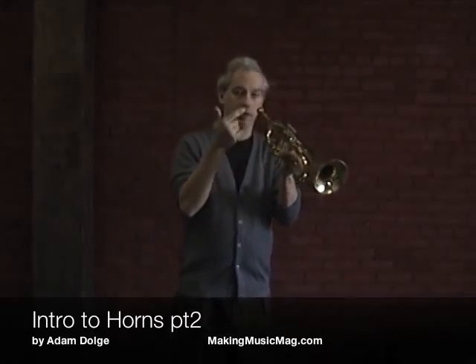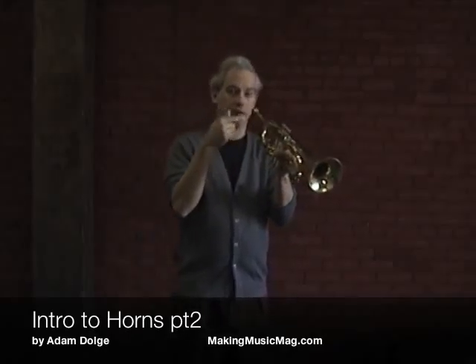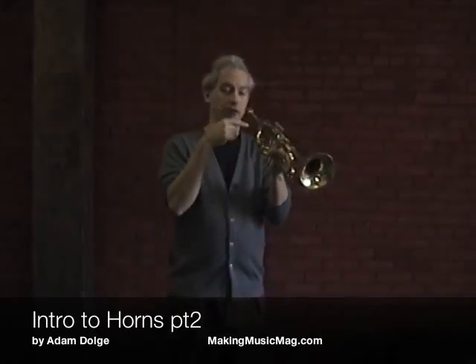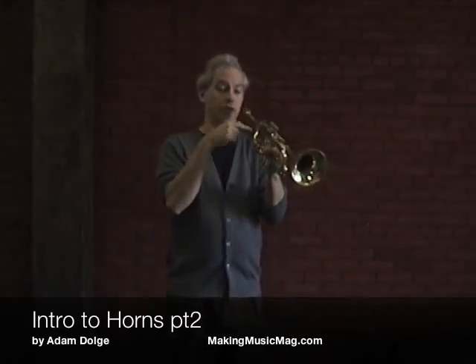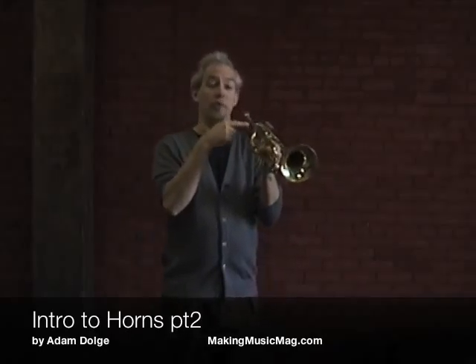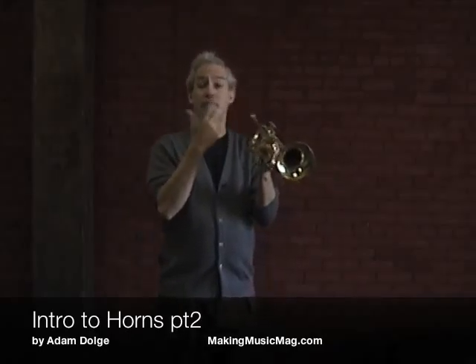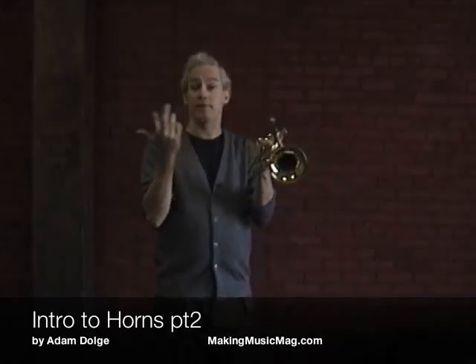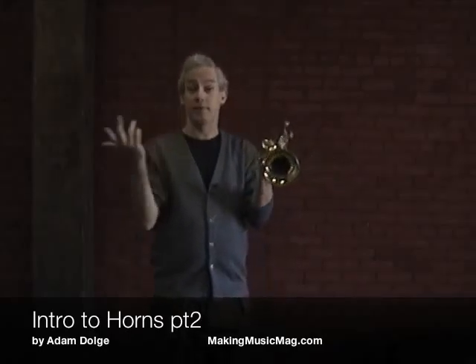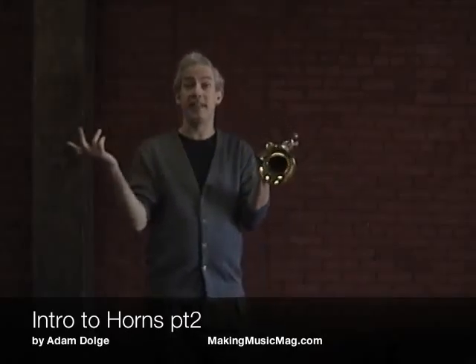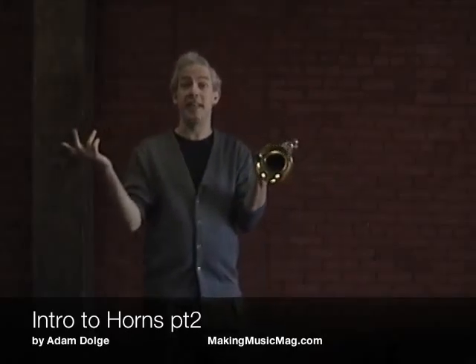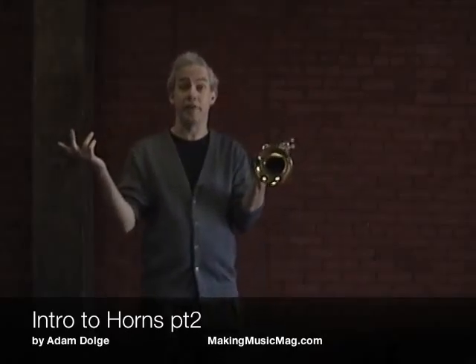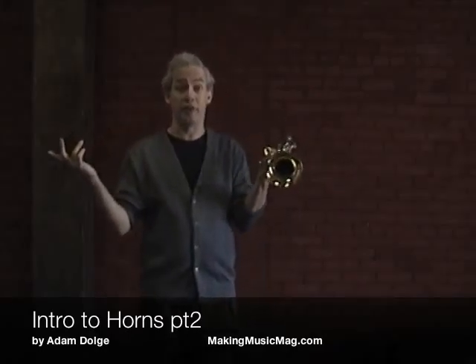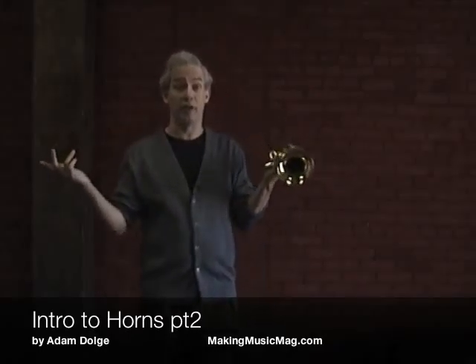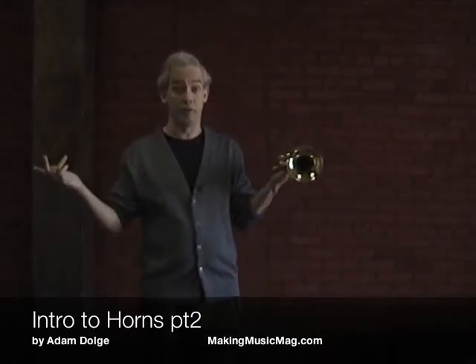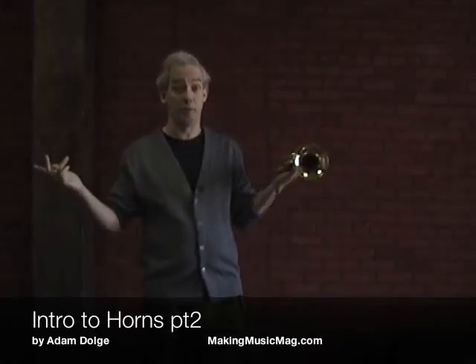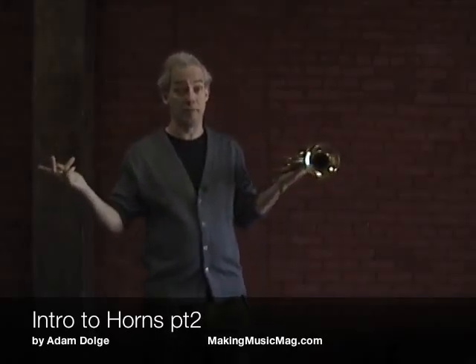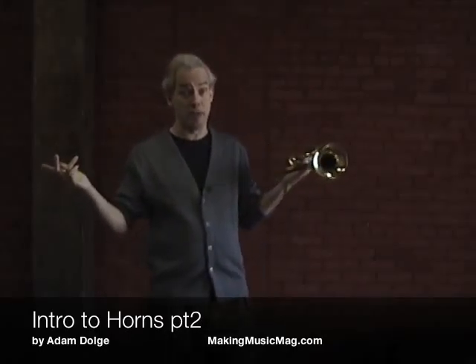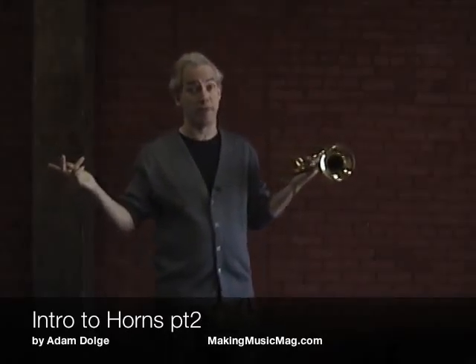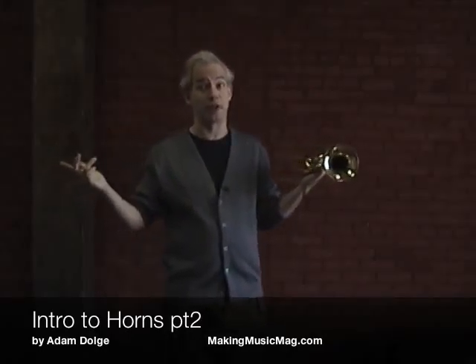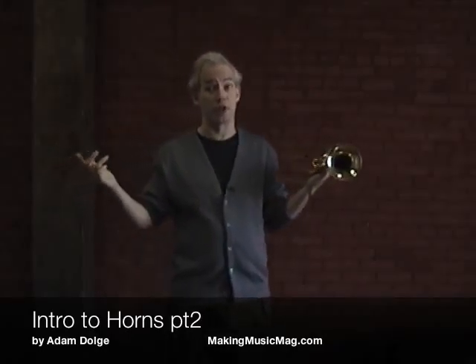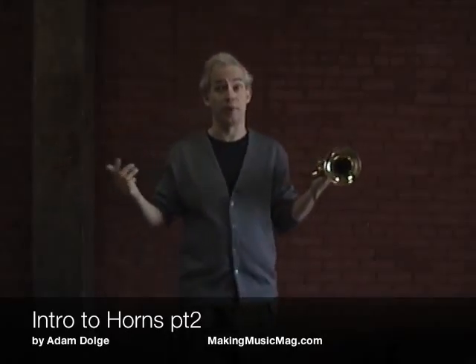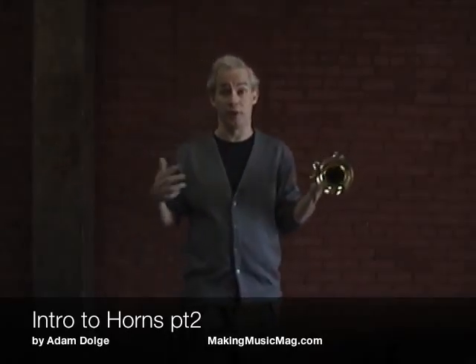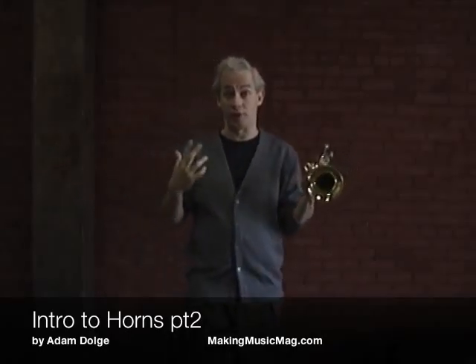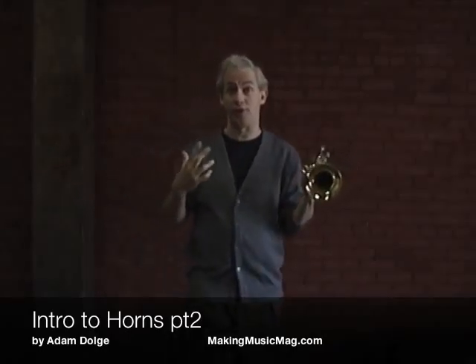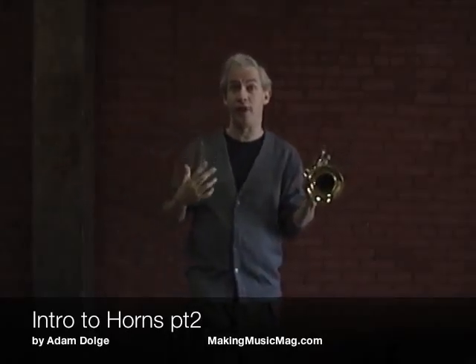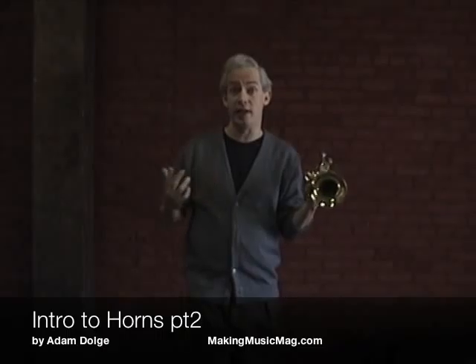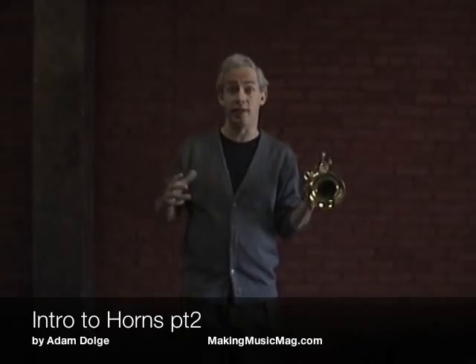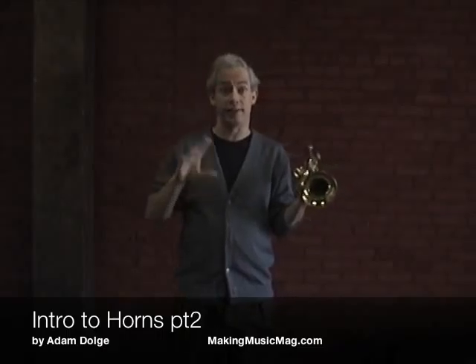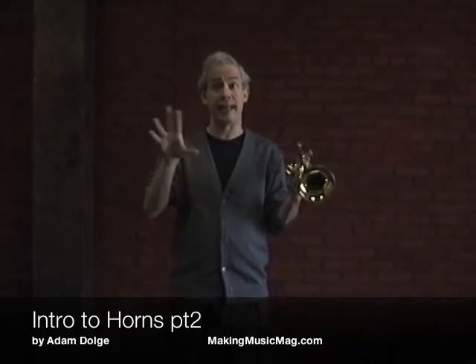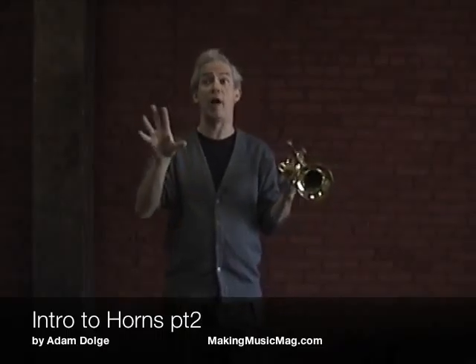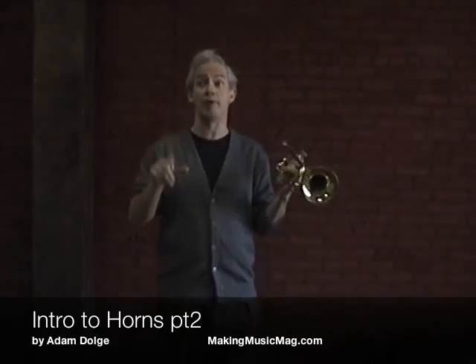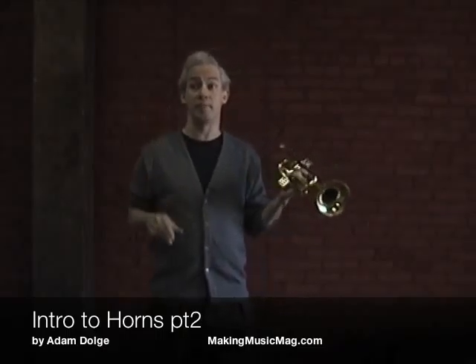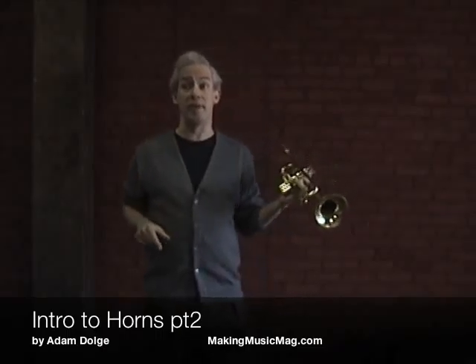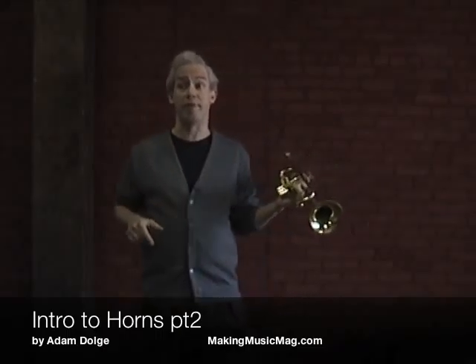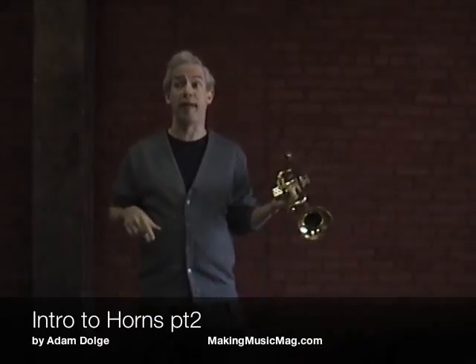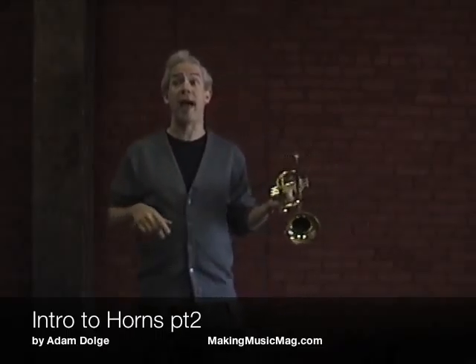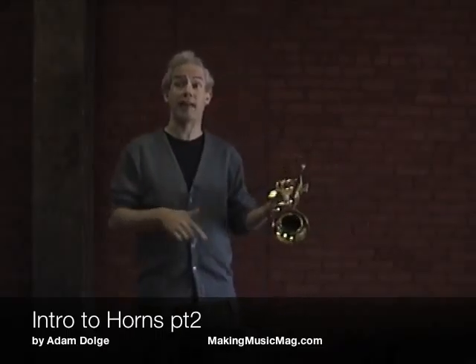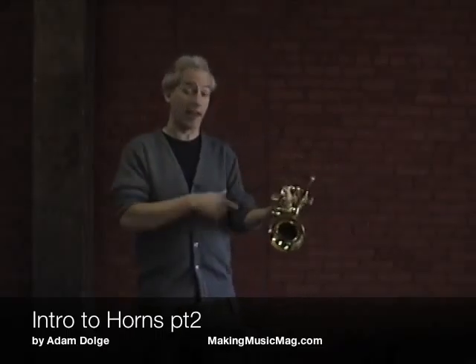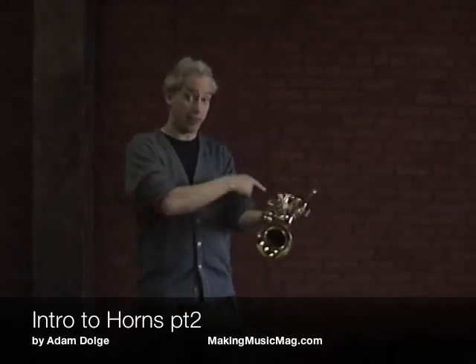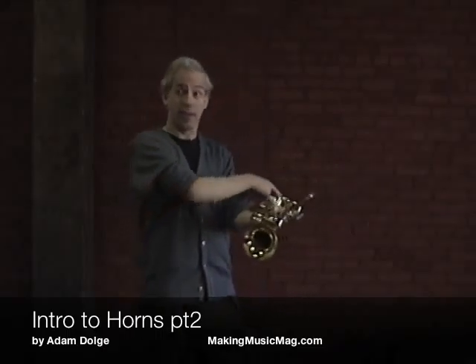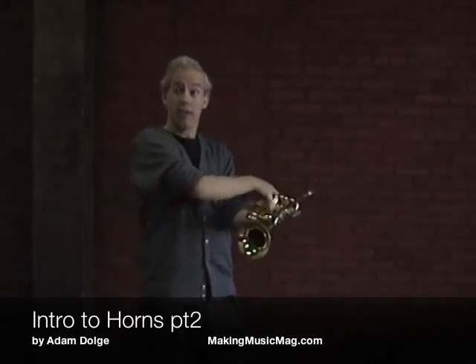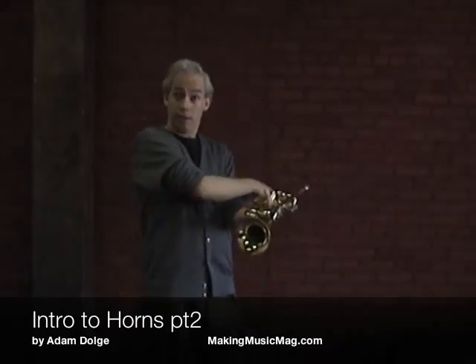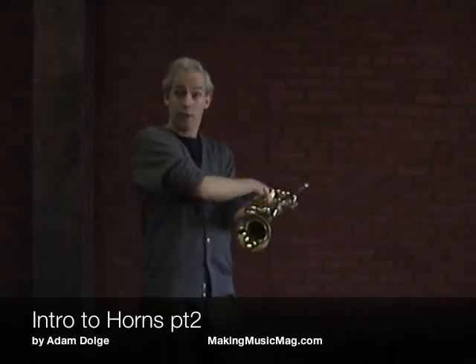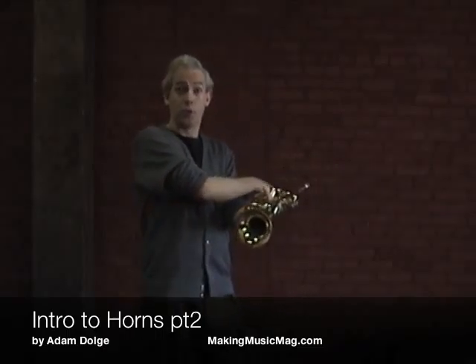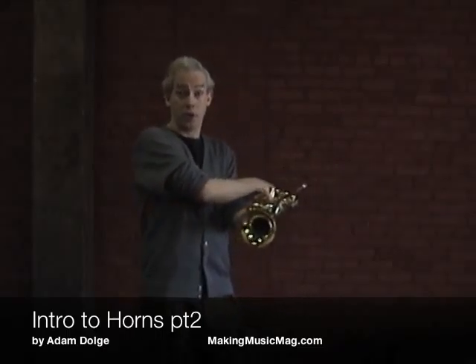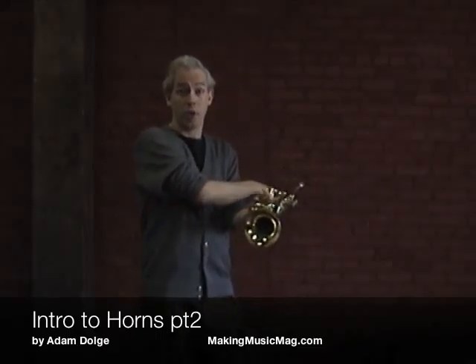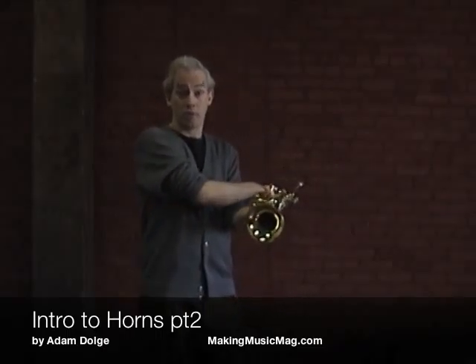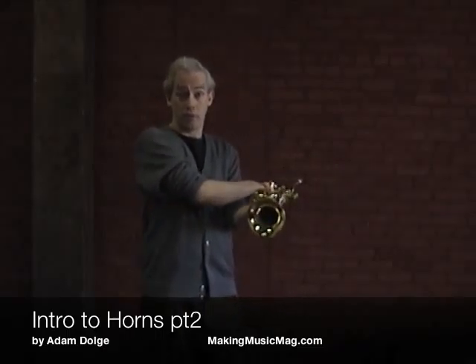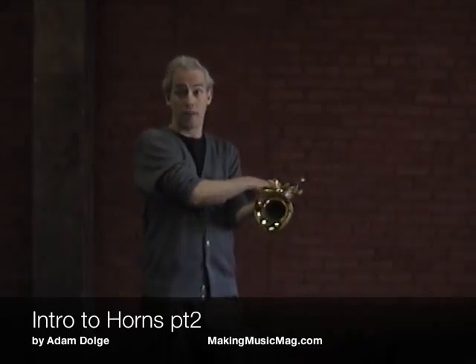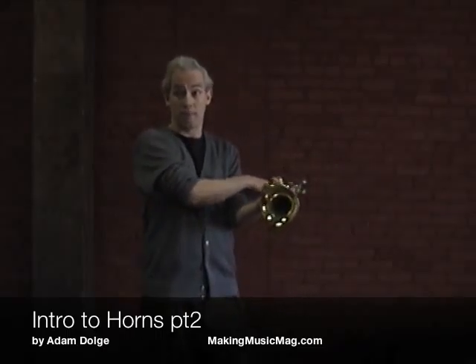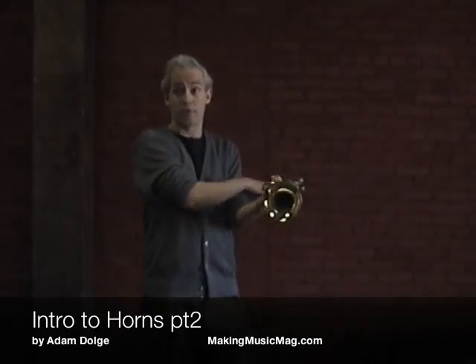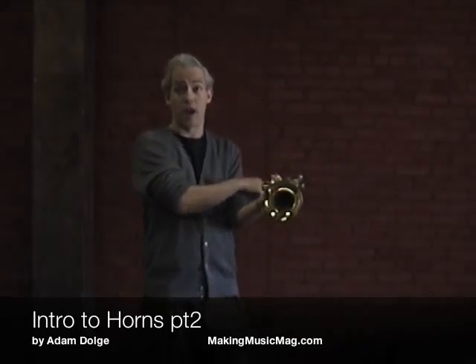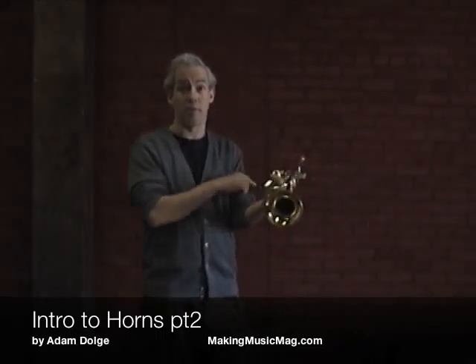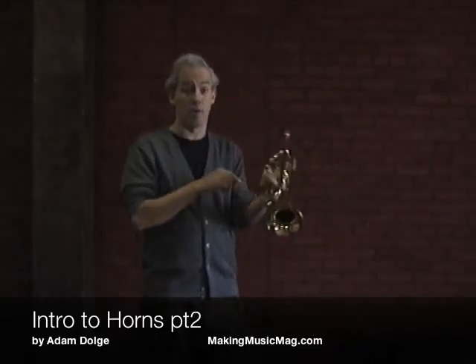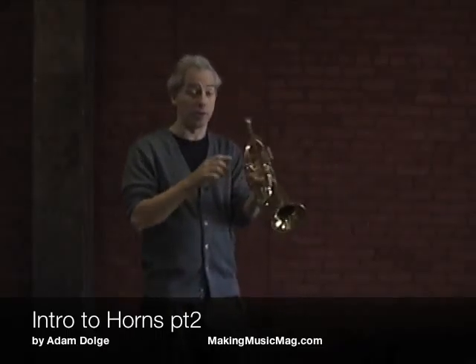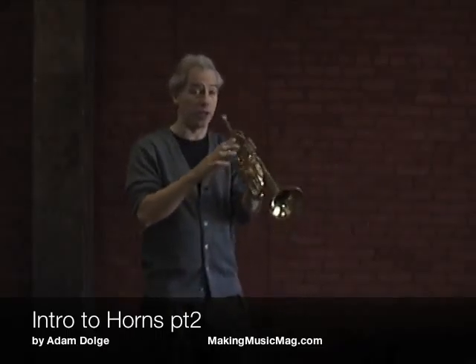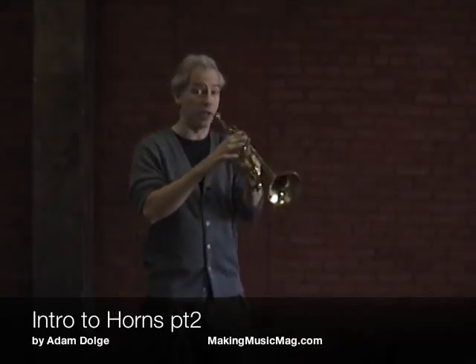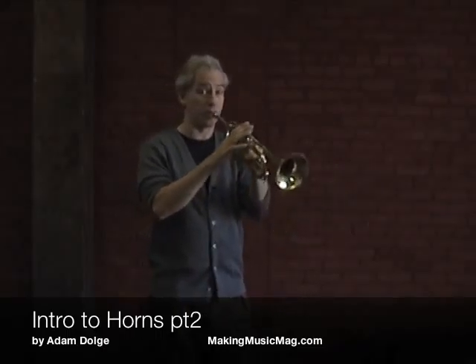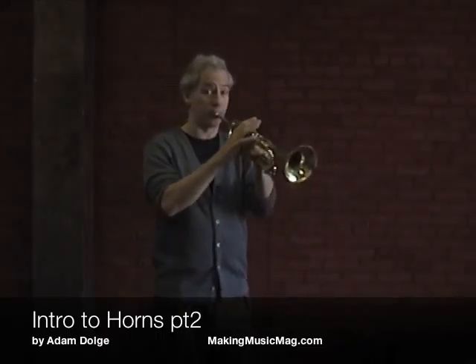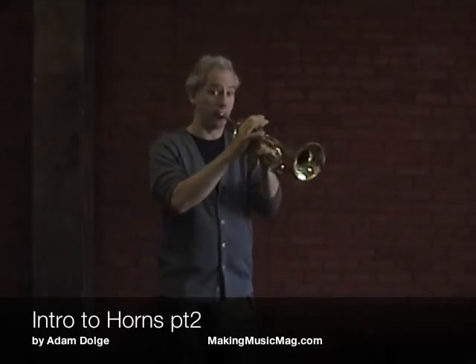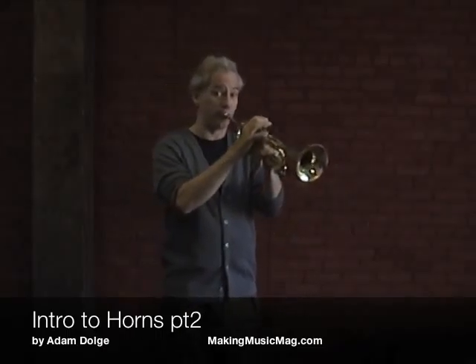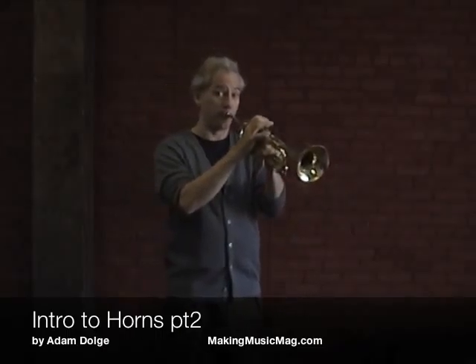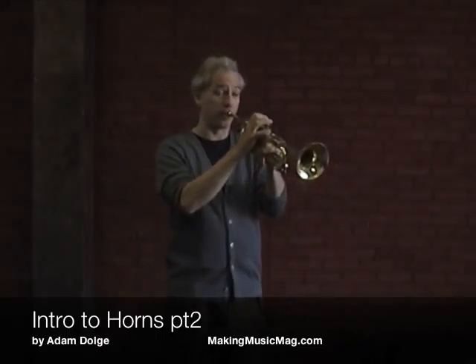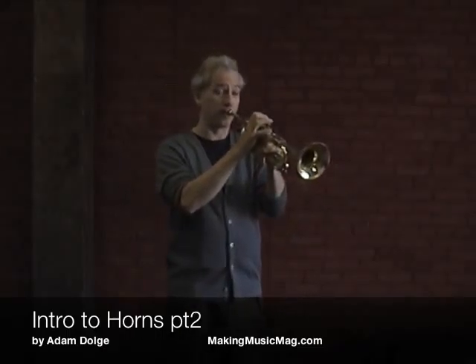If you play a B-flat trumpet, your C sounds a B-flat — like the tuning note on the trombone, which I demonstrated earlier.